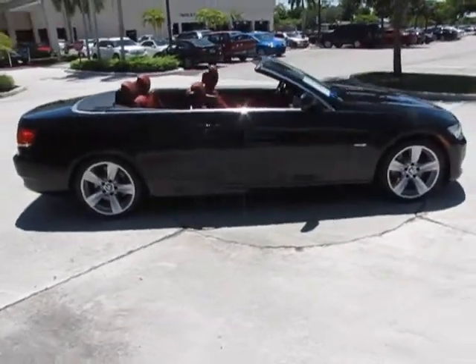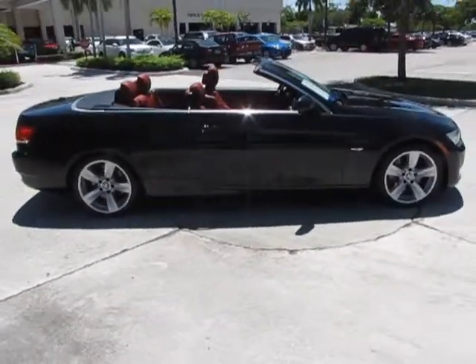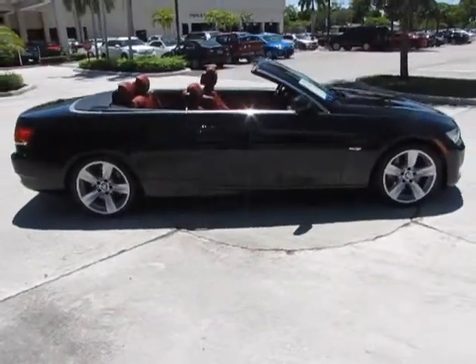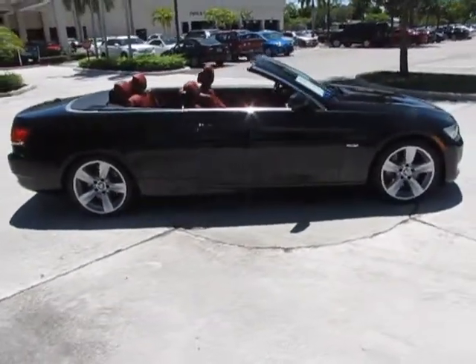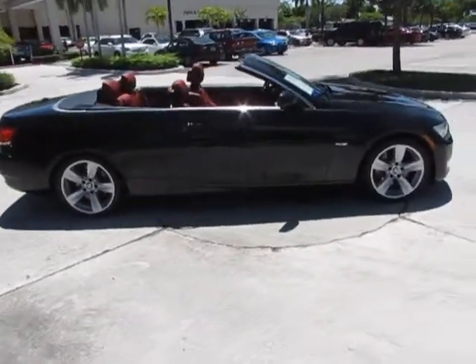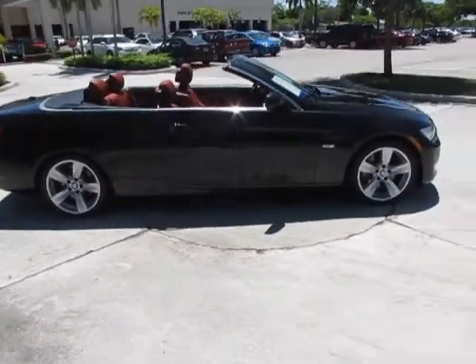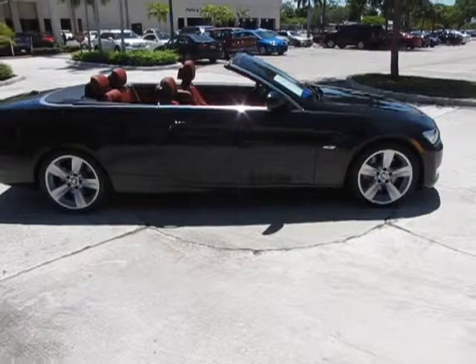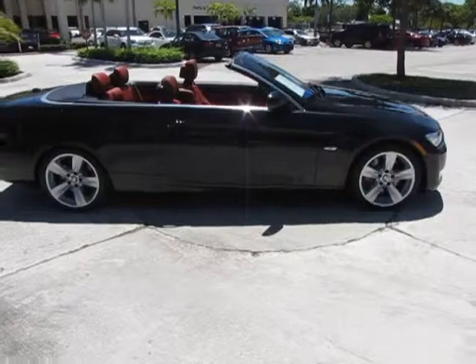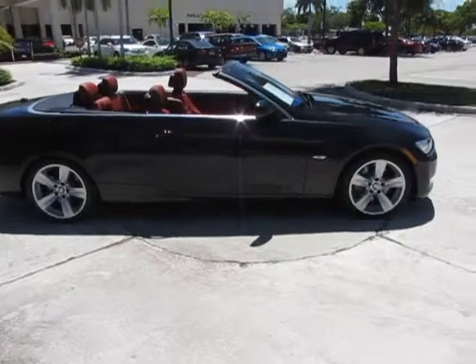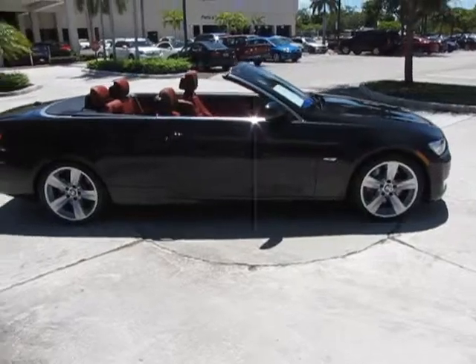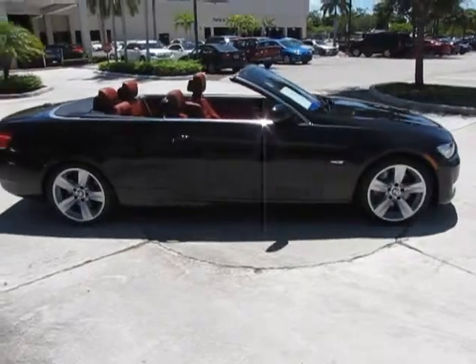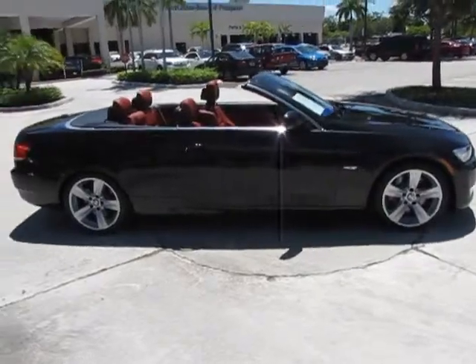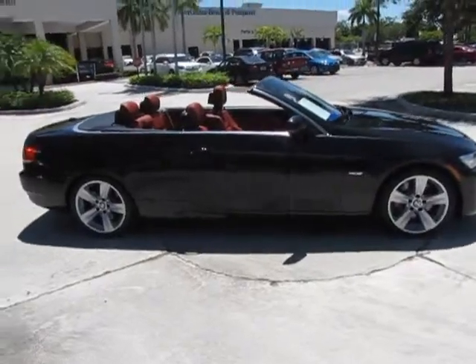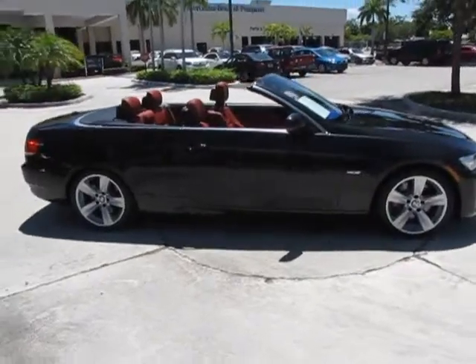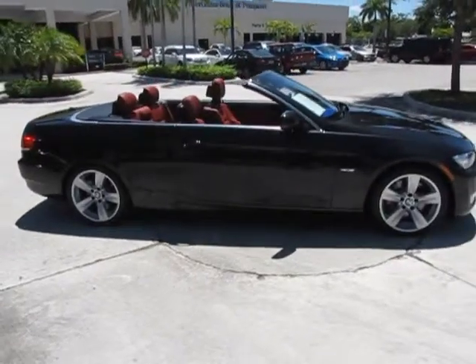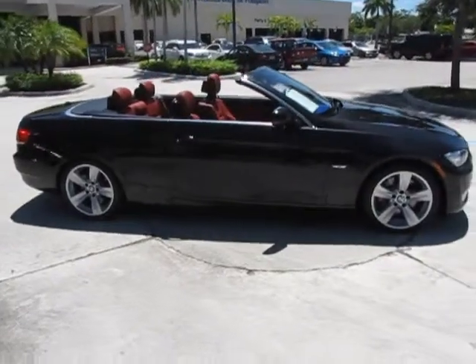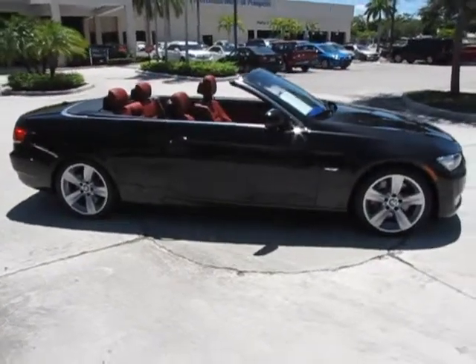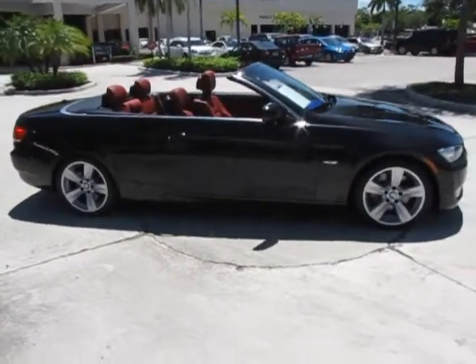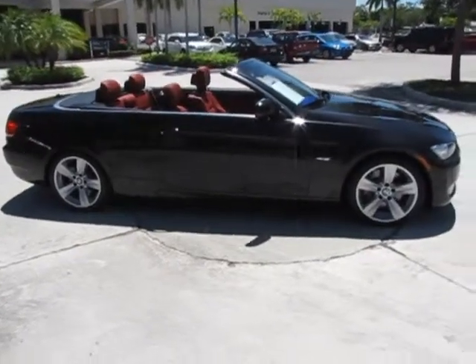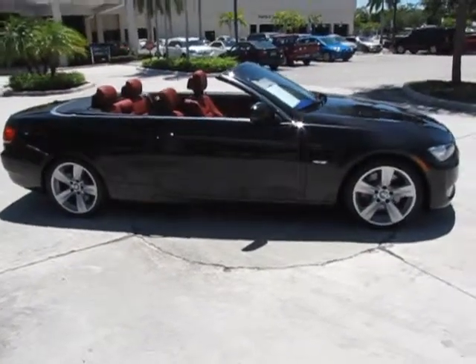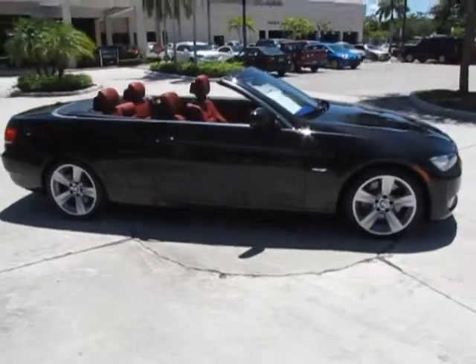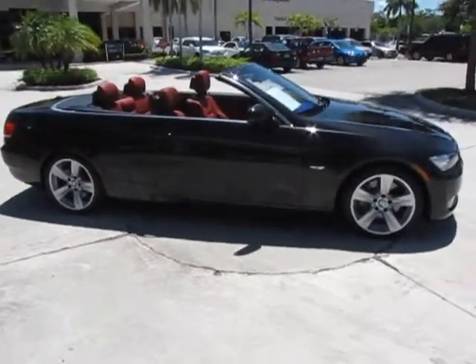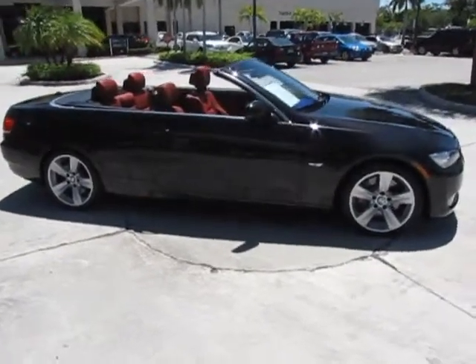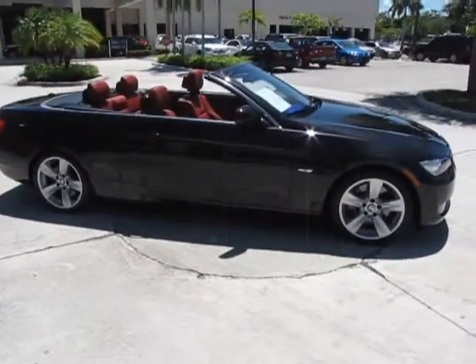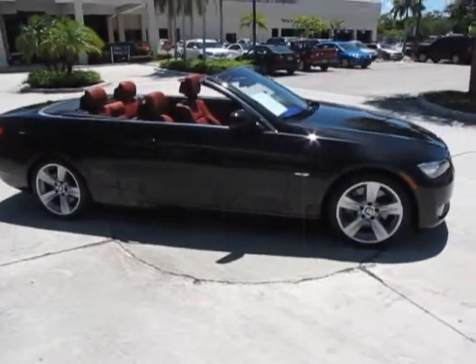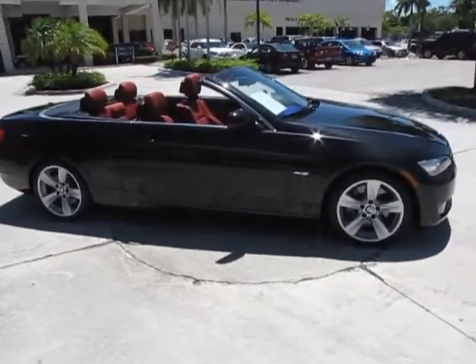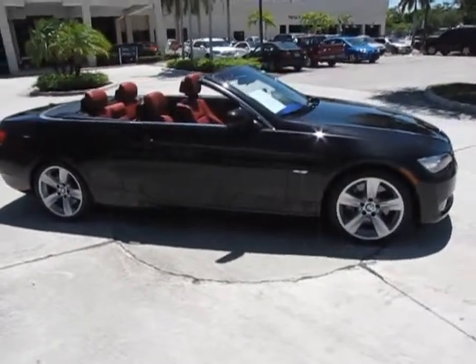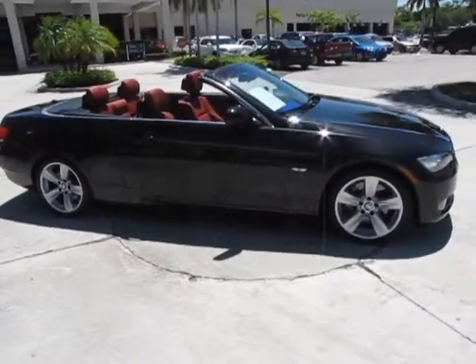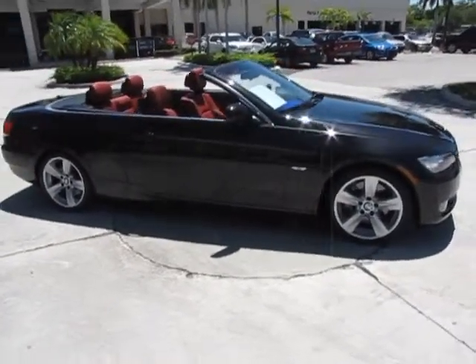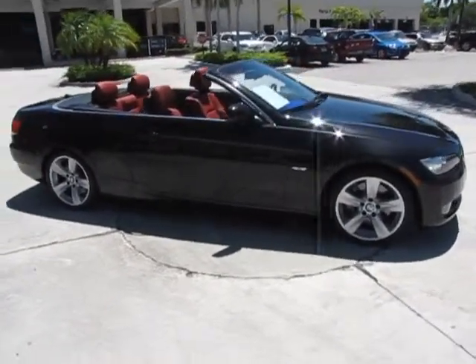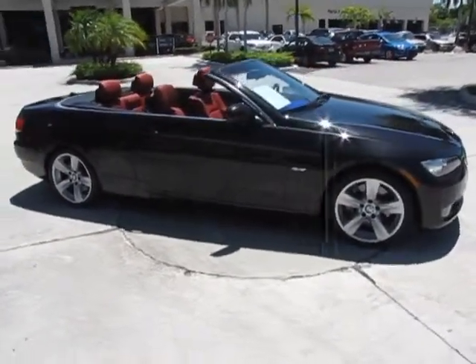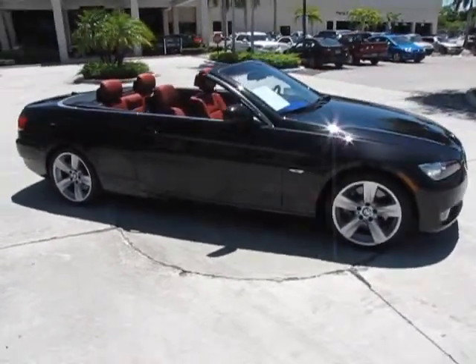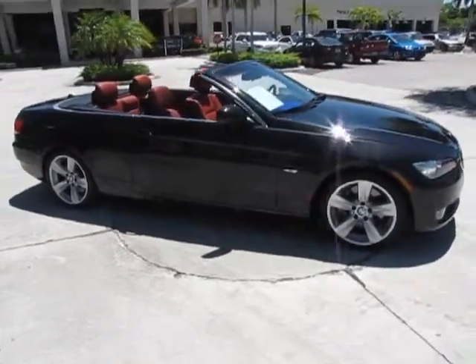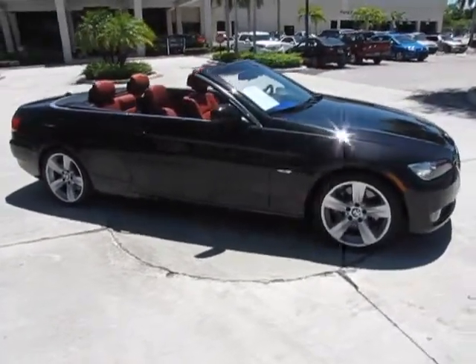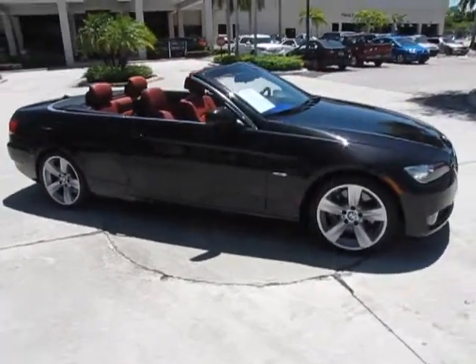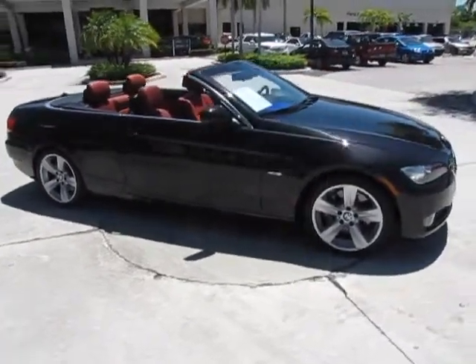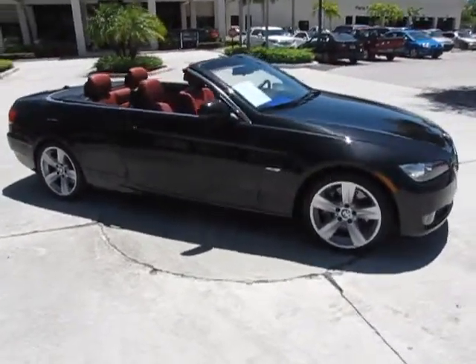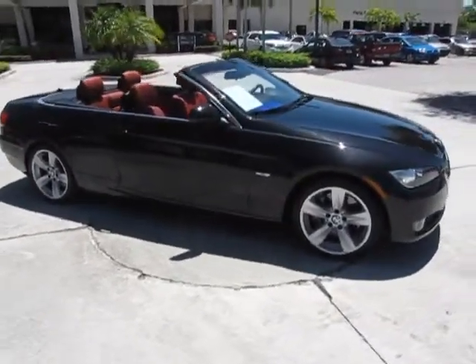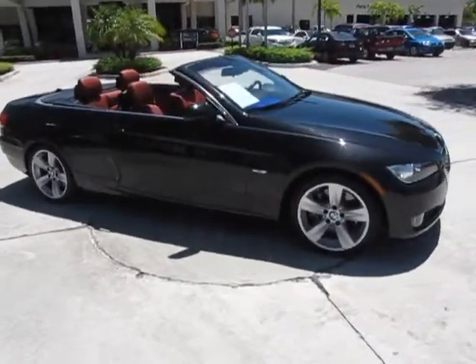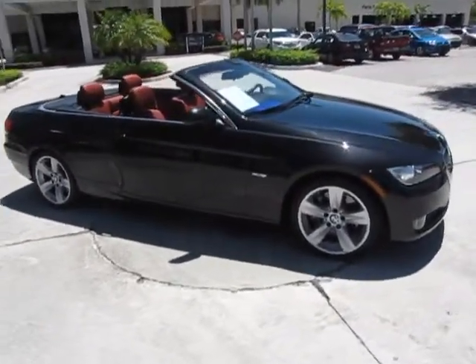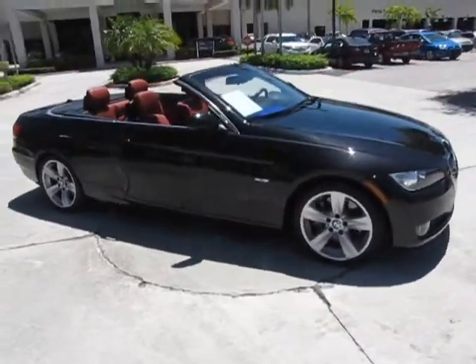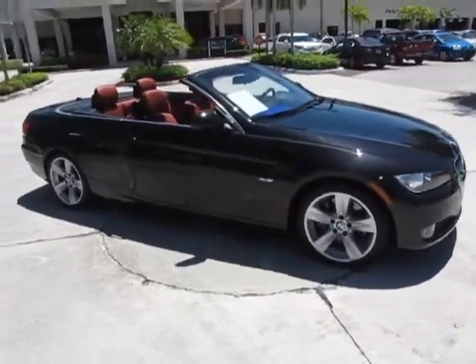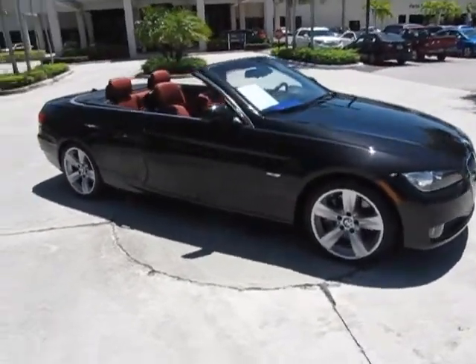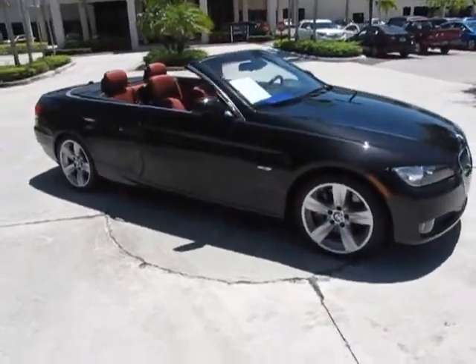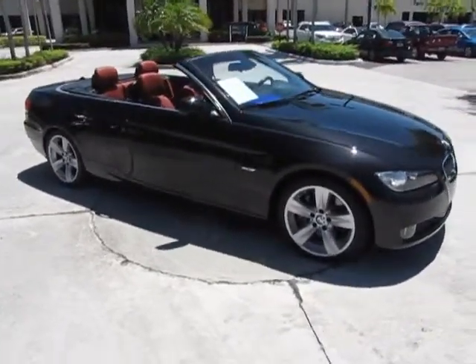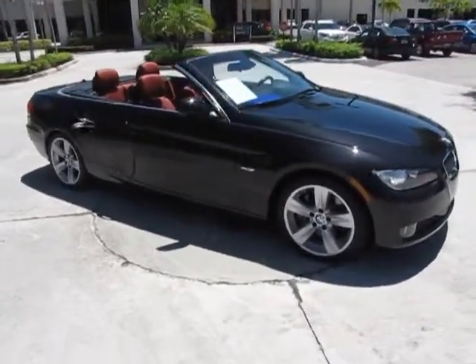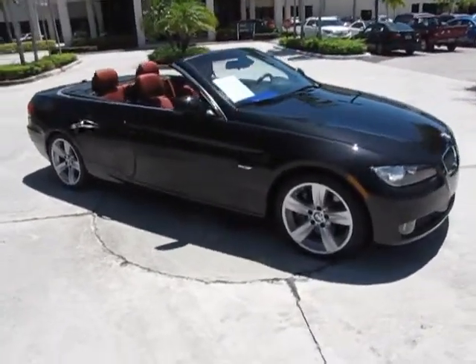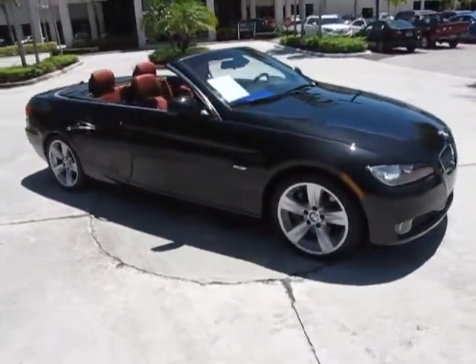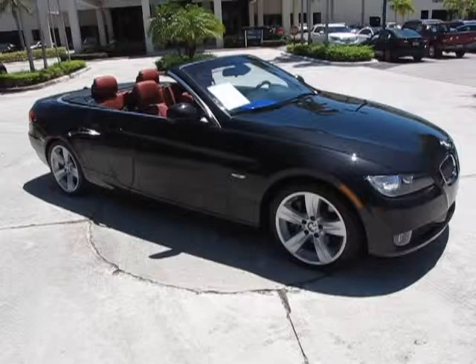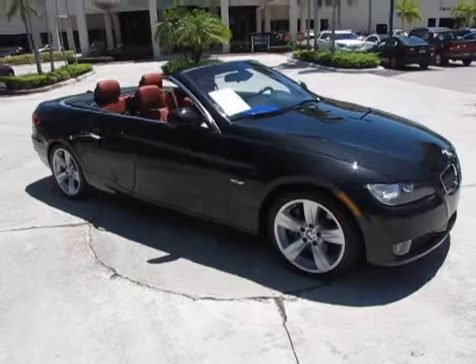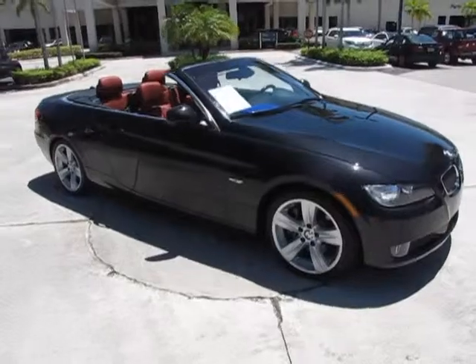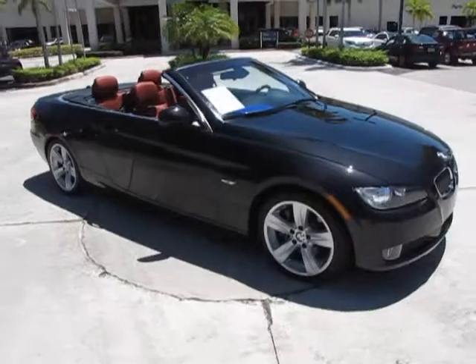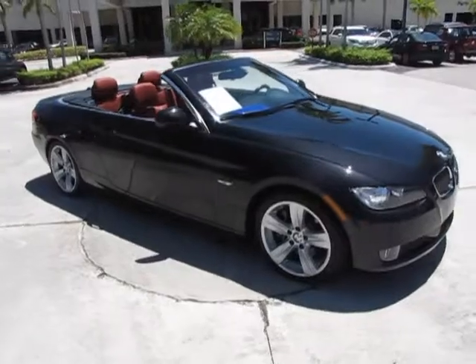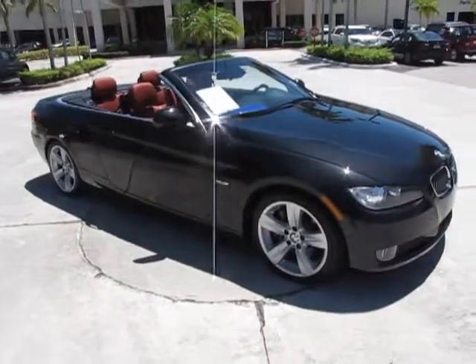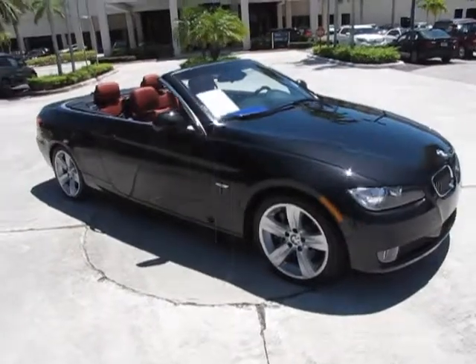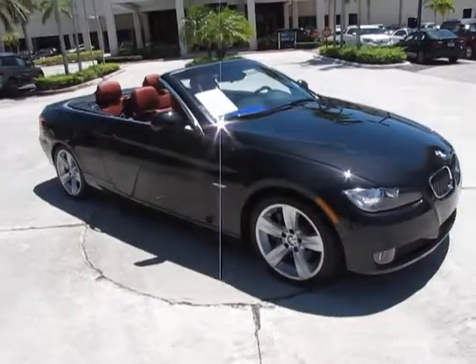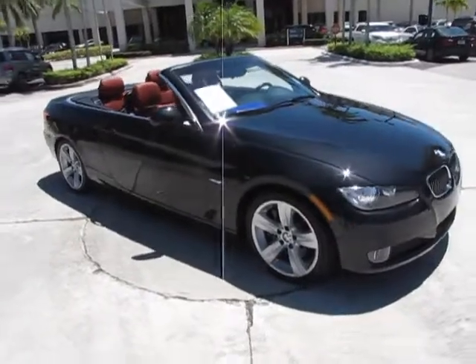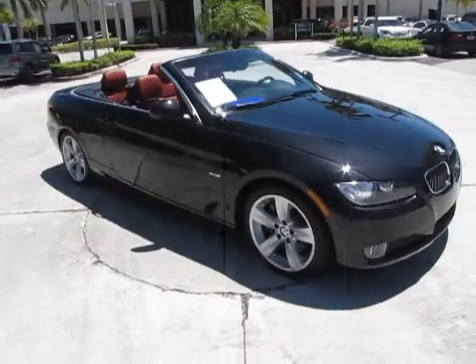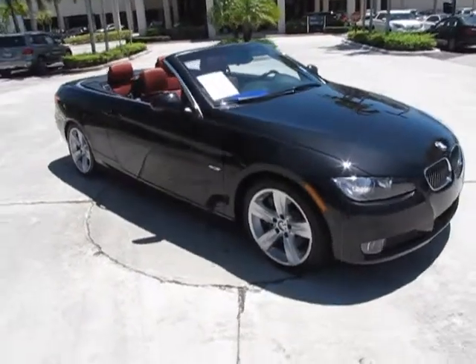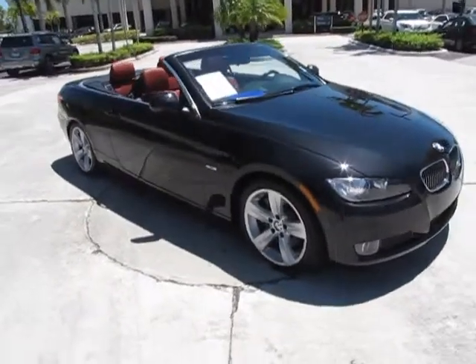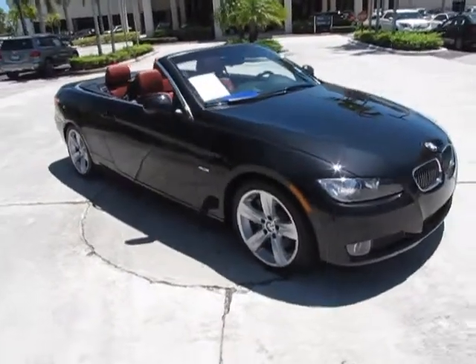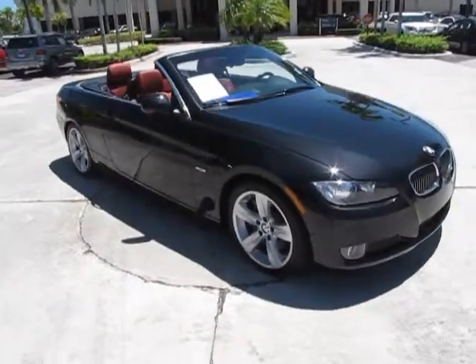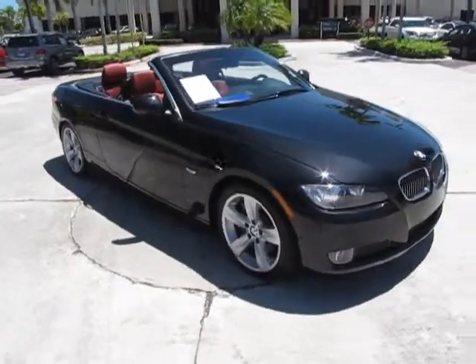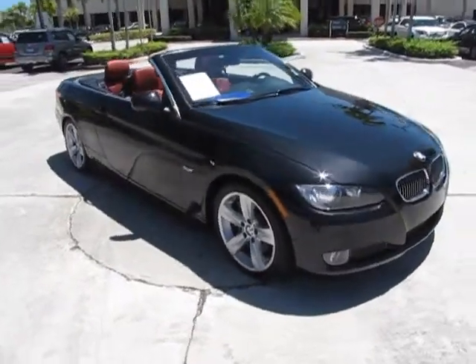This is truly a car that you should be considering. I've driven this car and it drives exceptionally well.